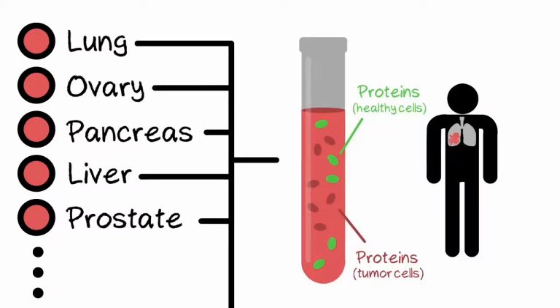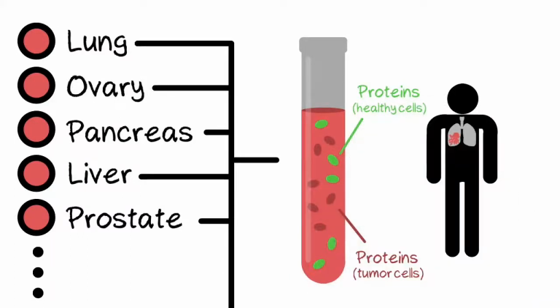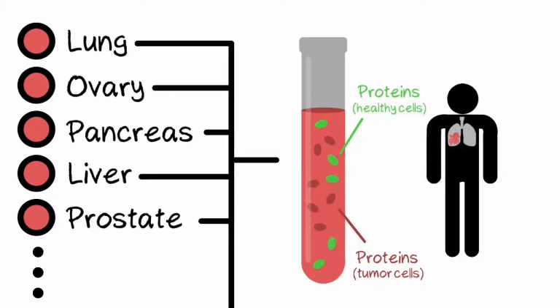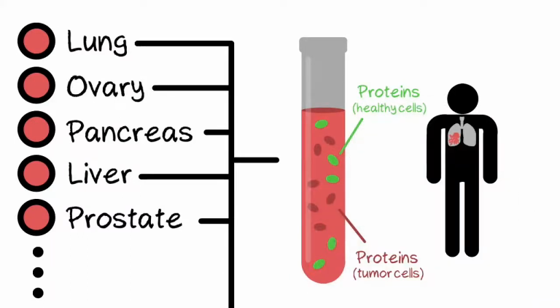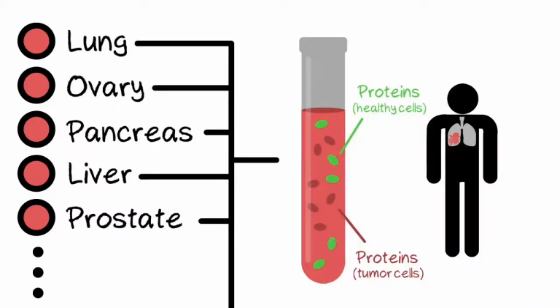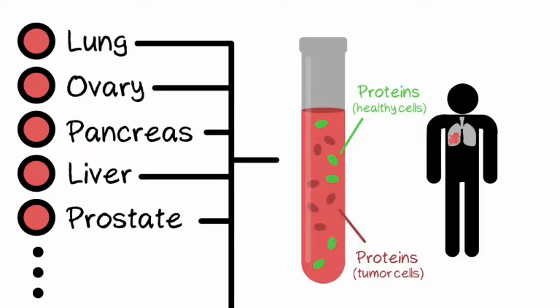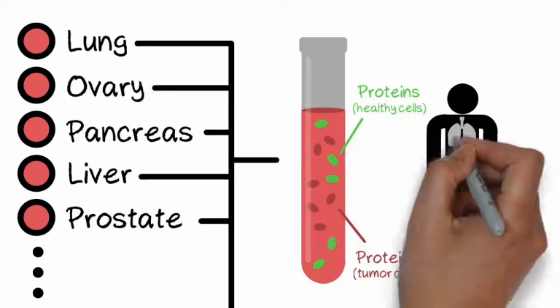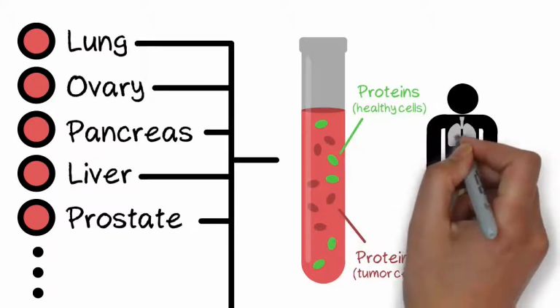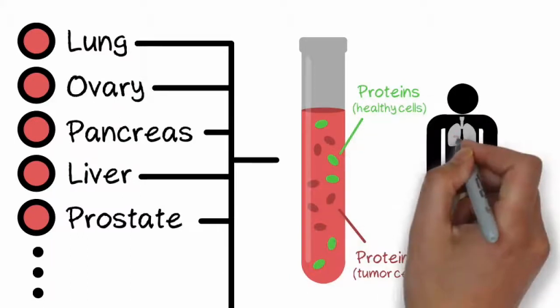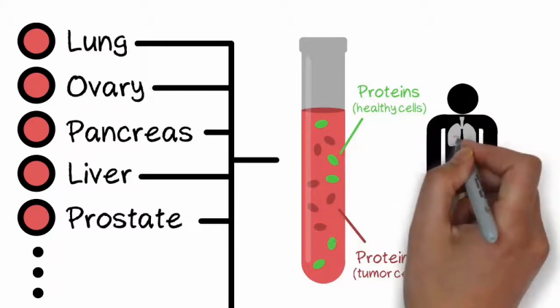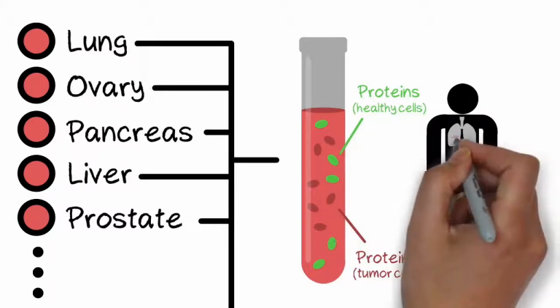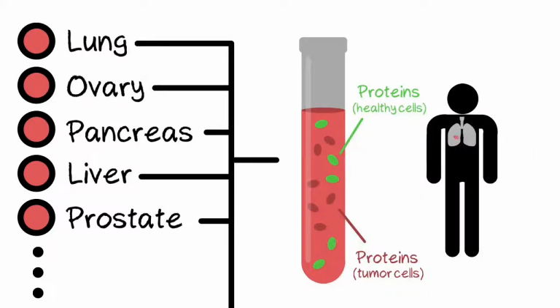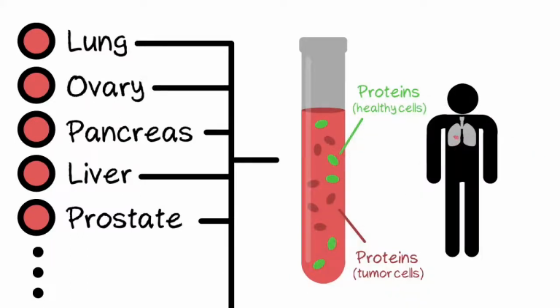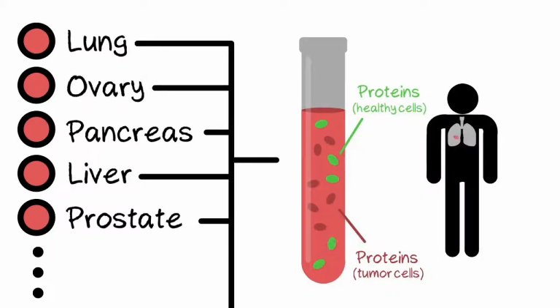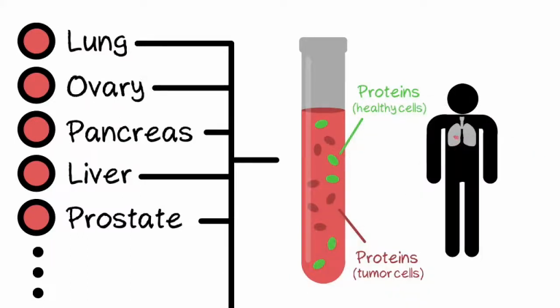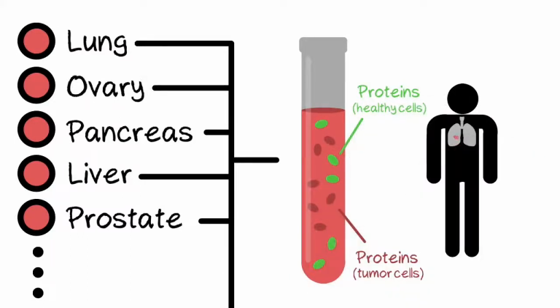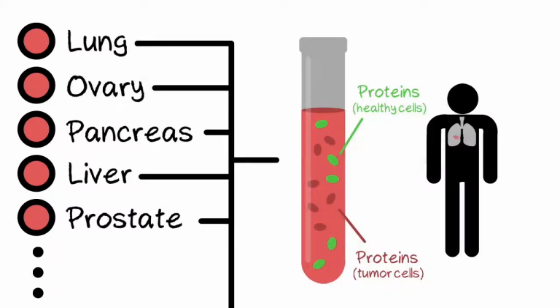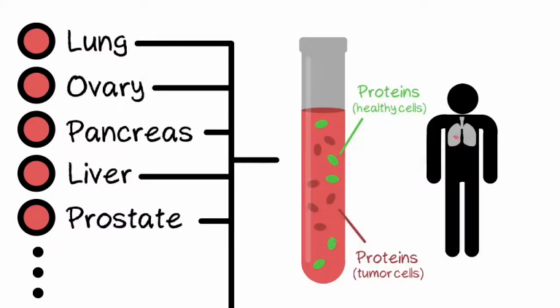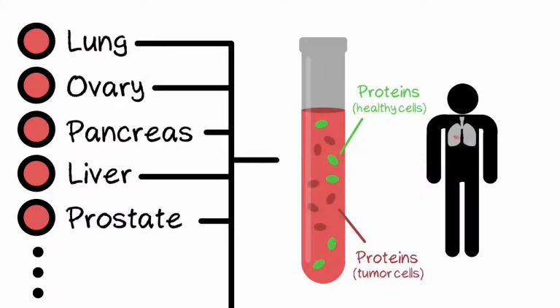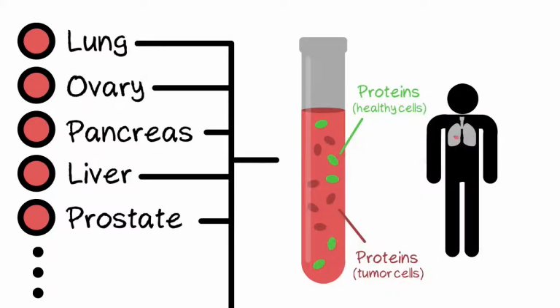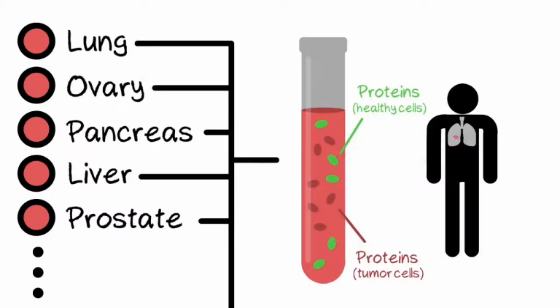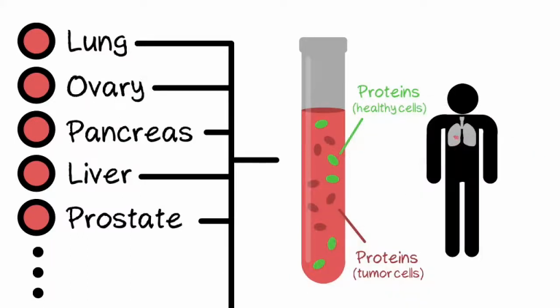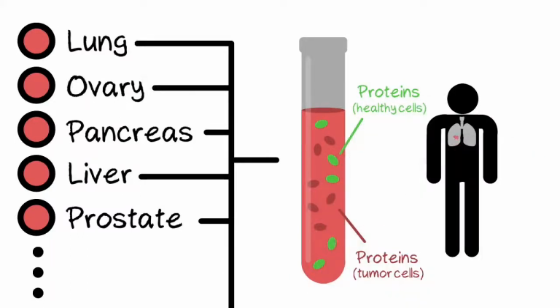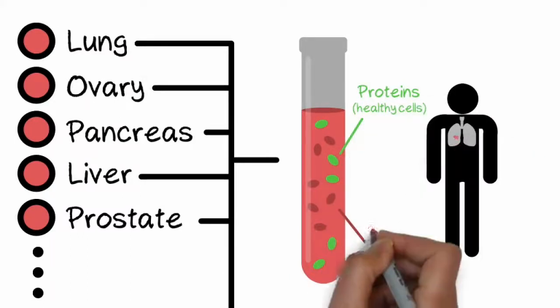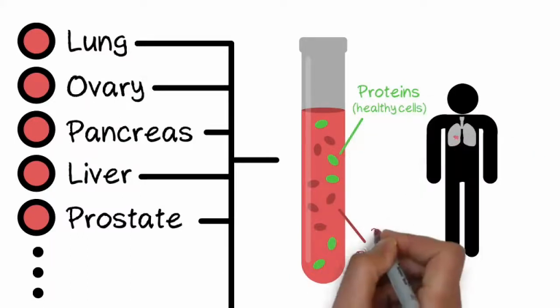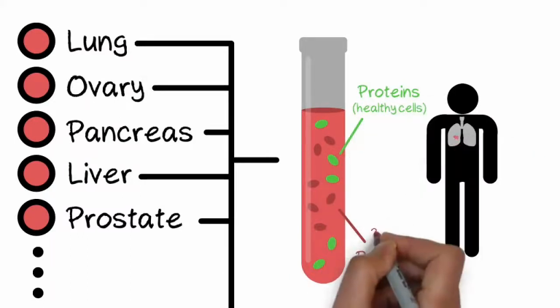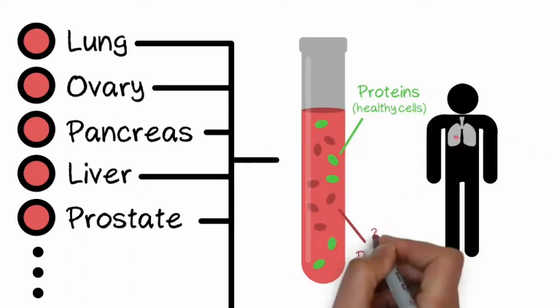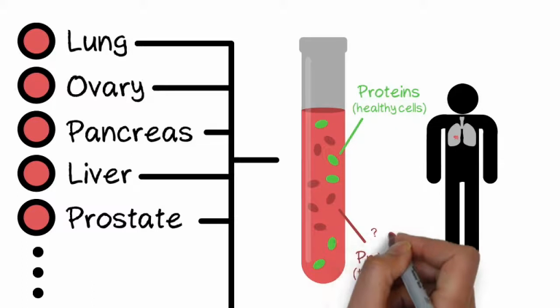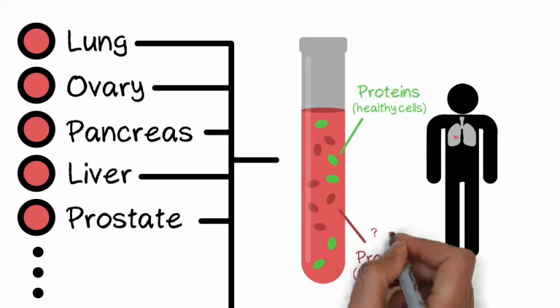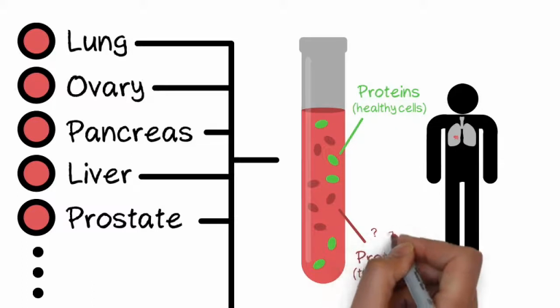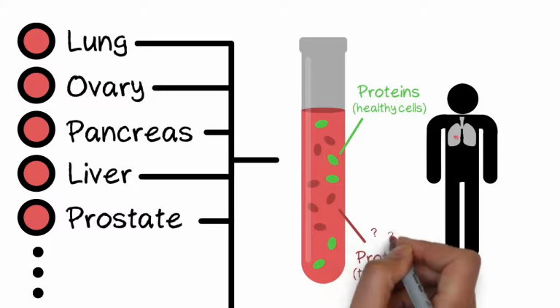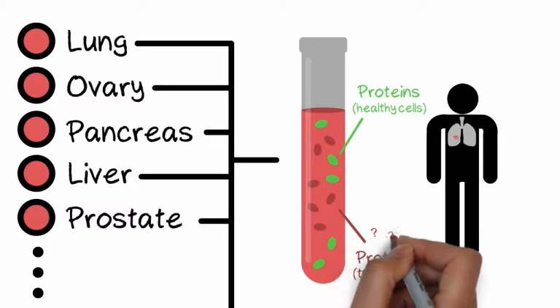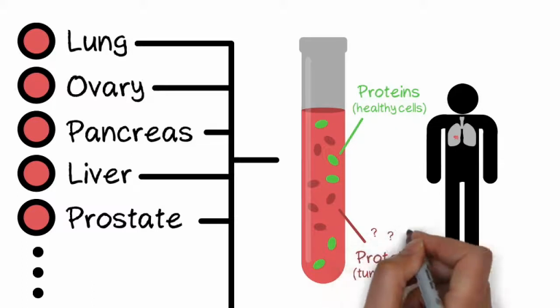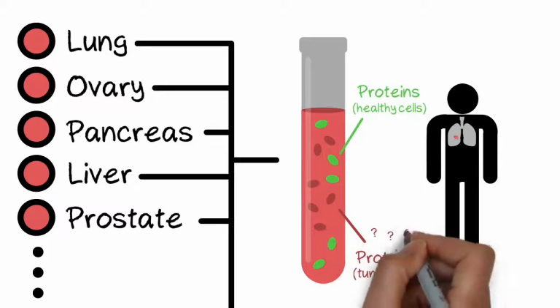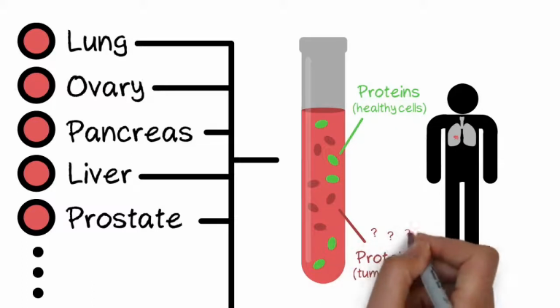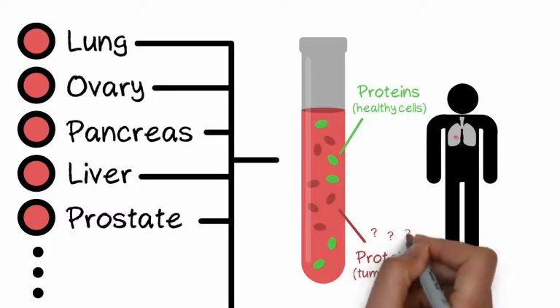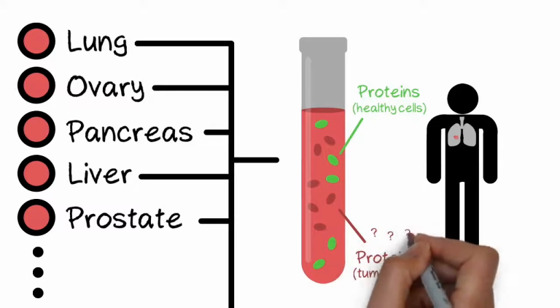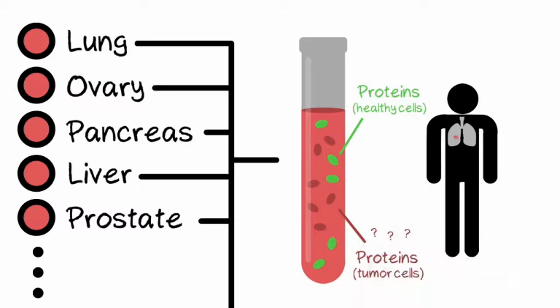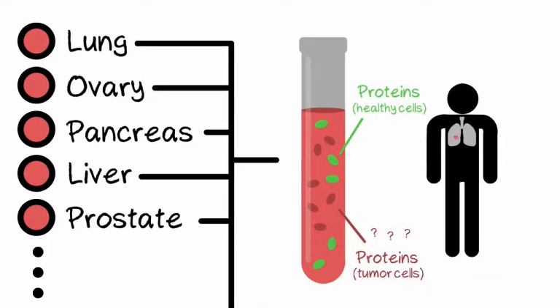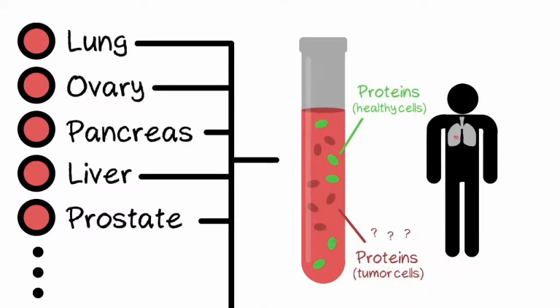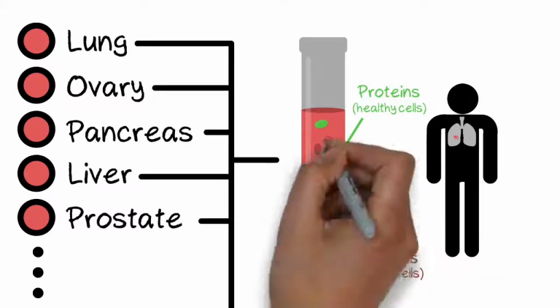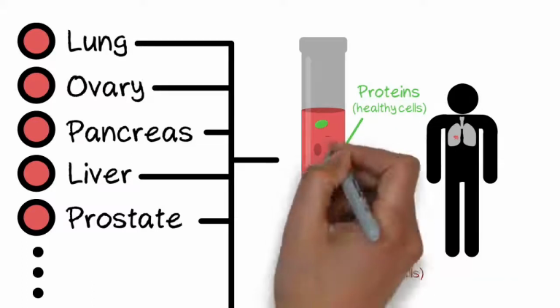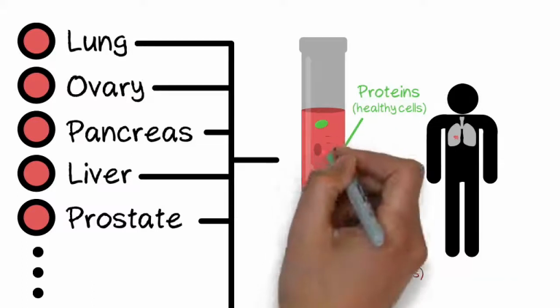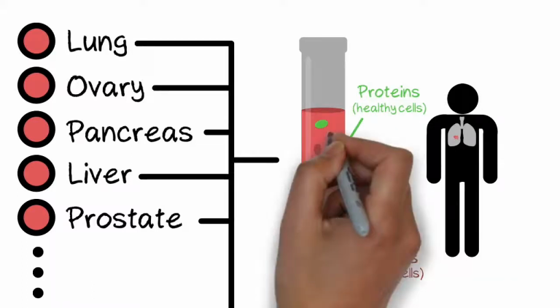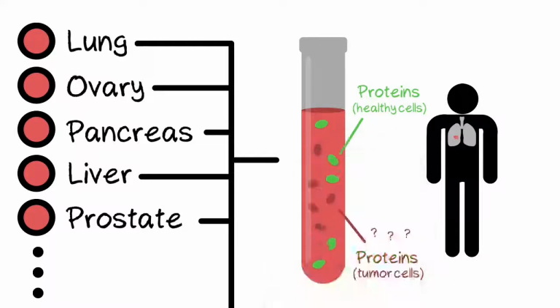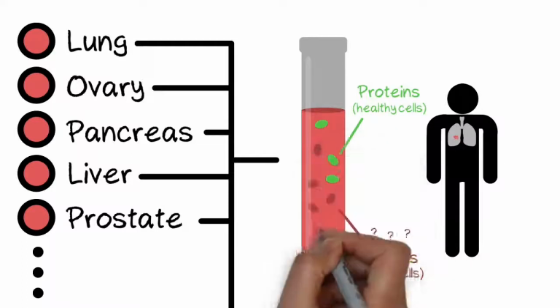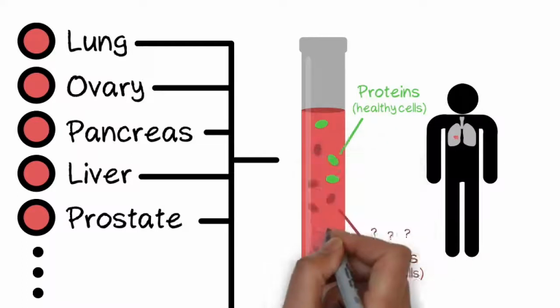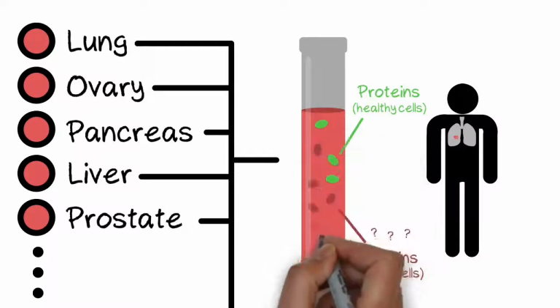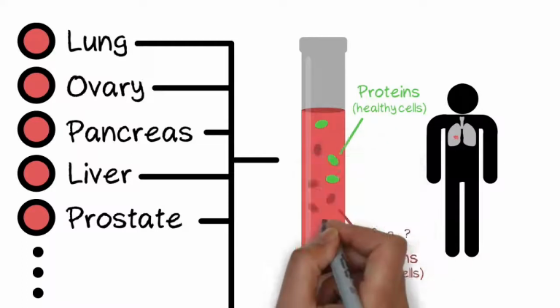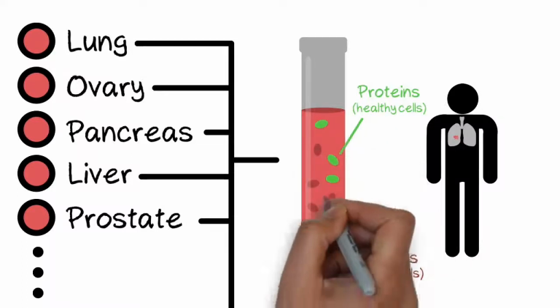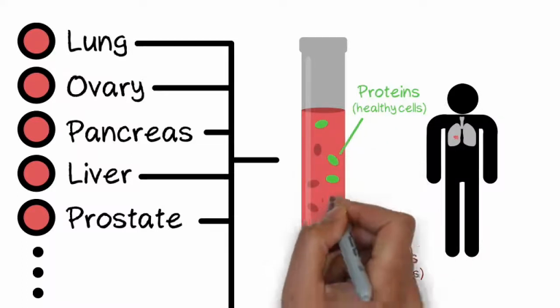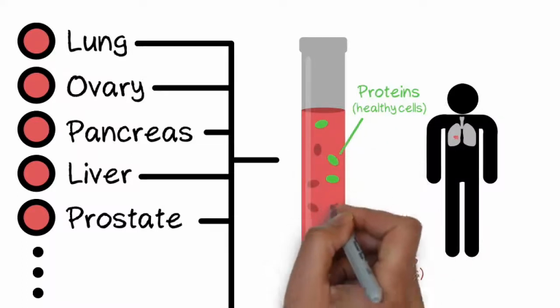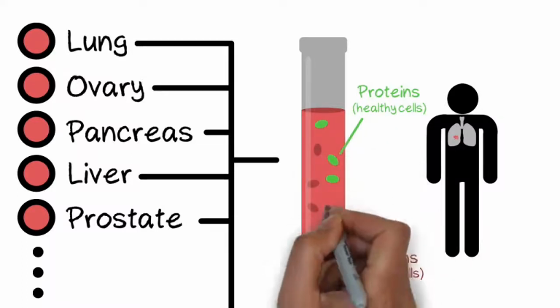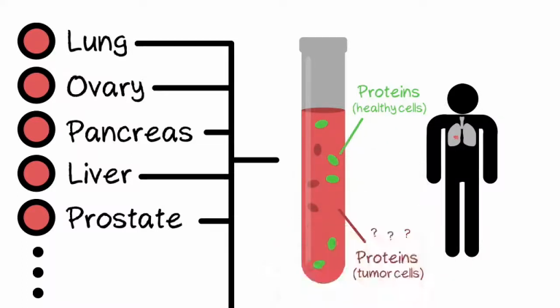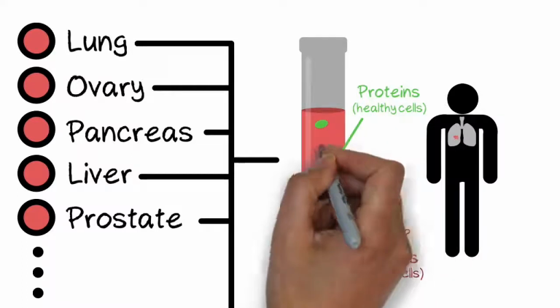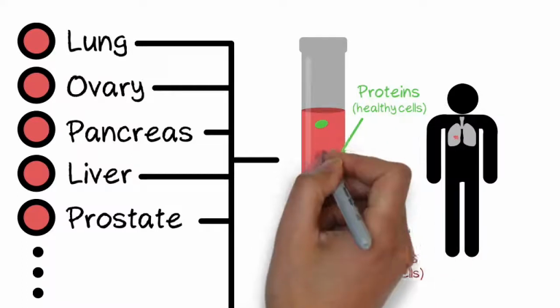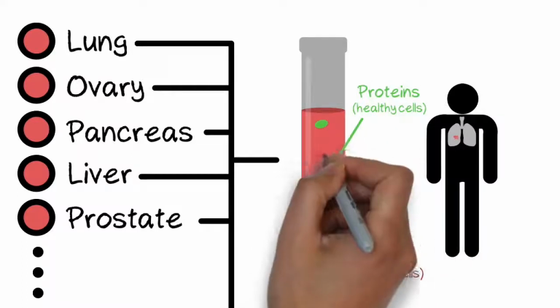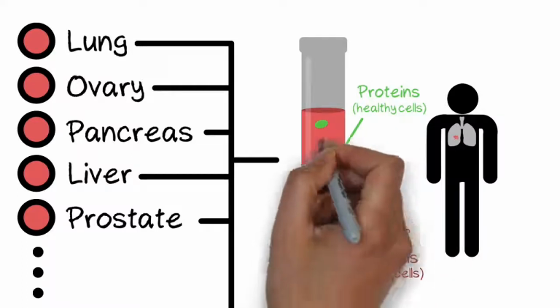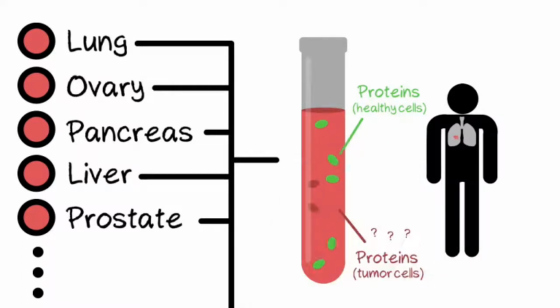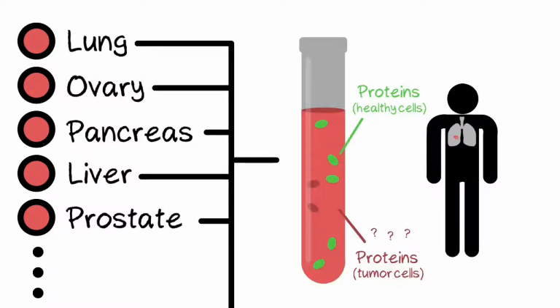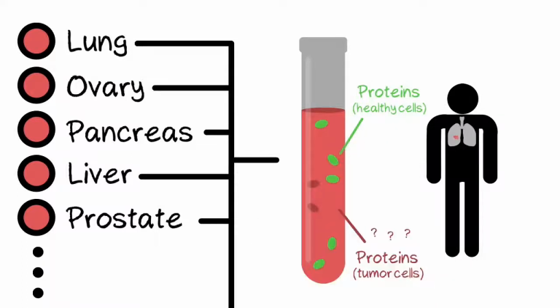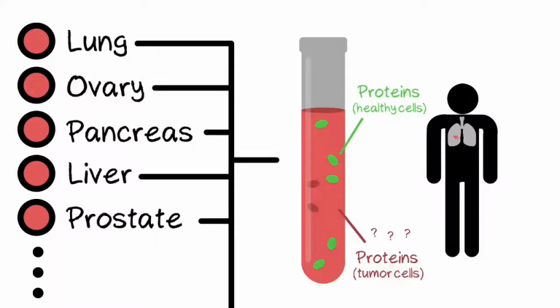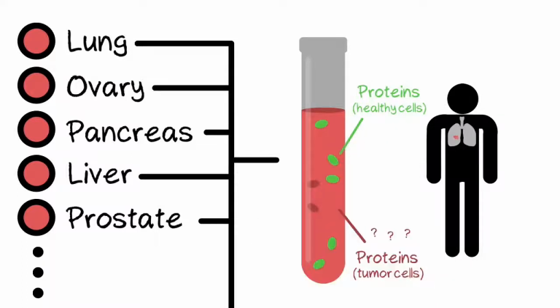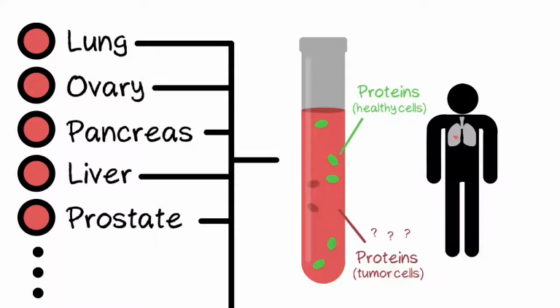In small early-stage cancers, this background can make it difficult to discern low levels of tumor-derived protein.